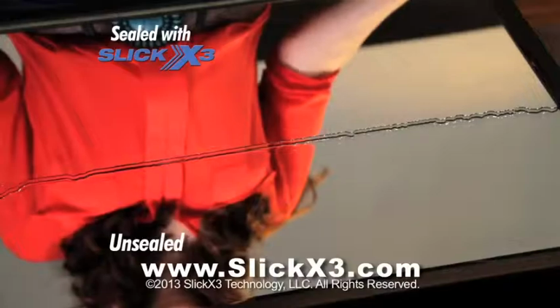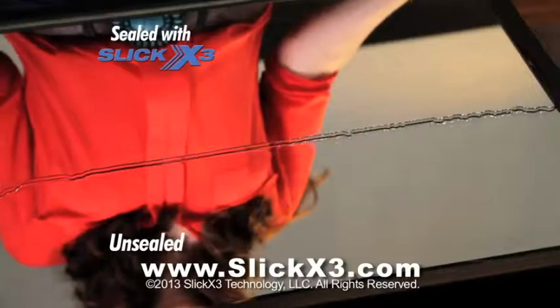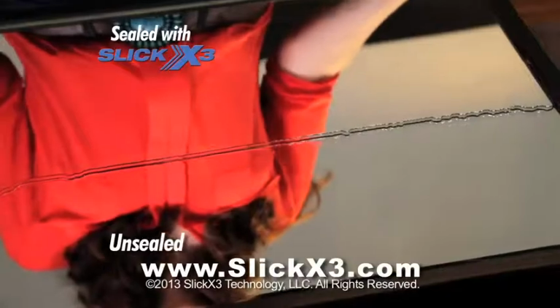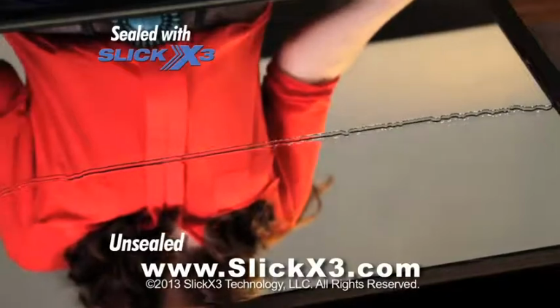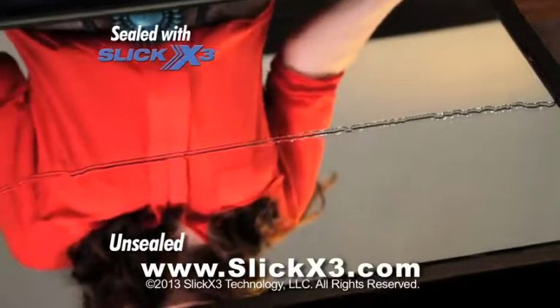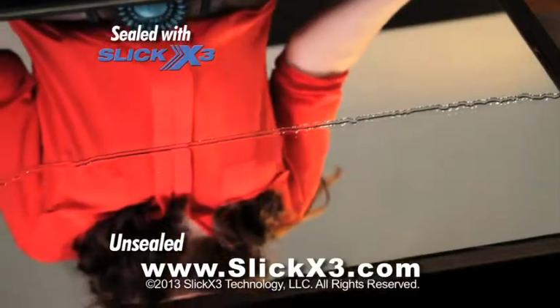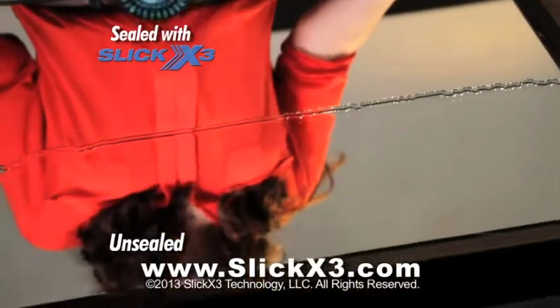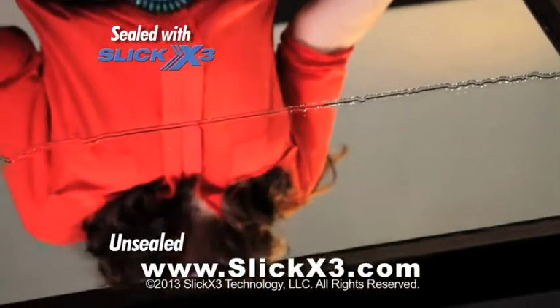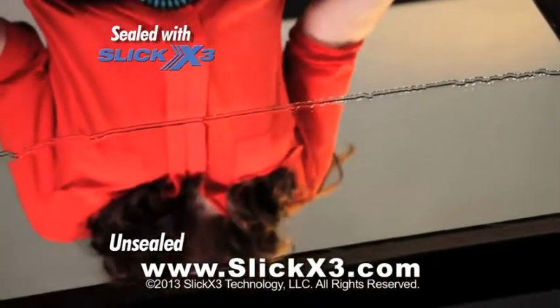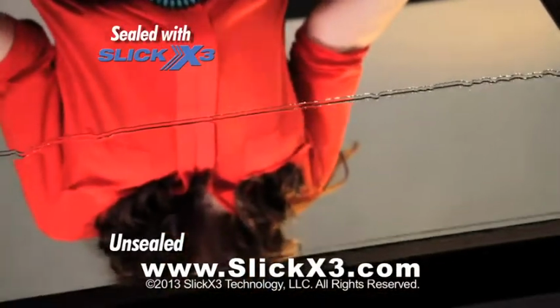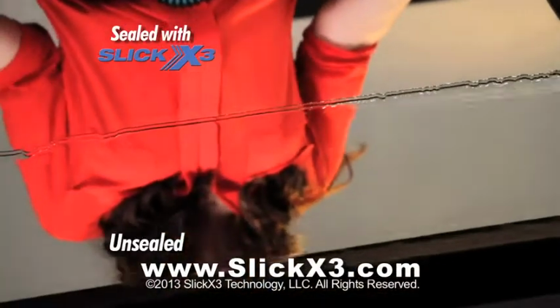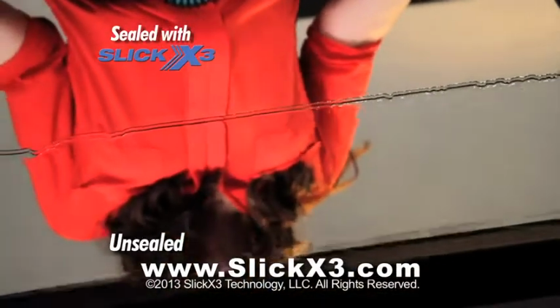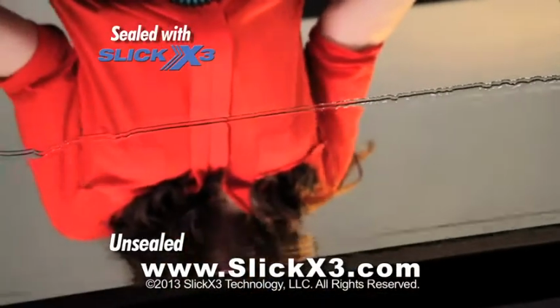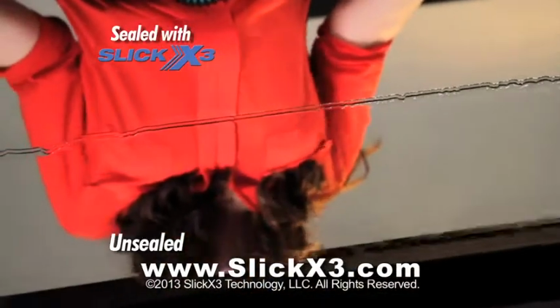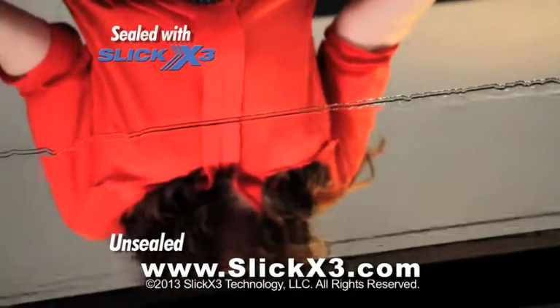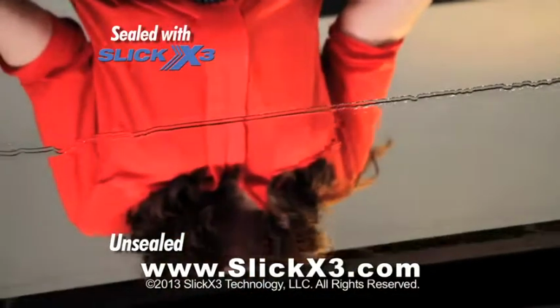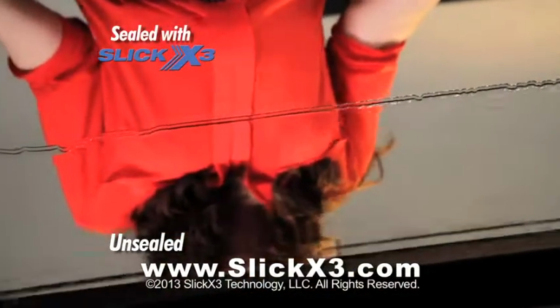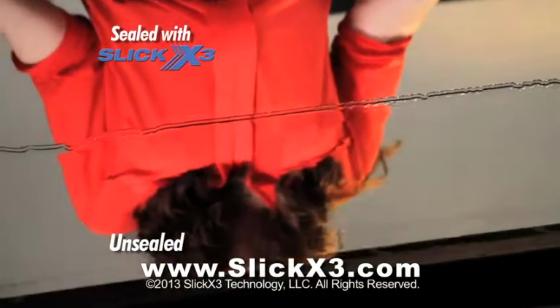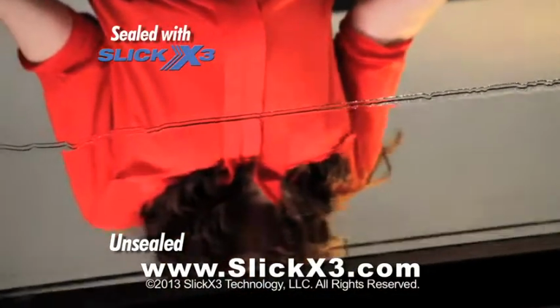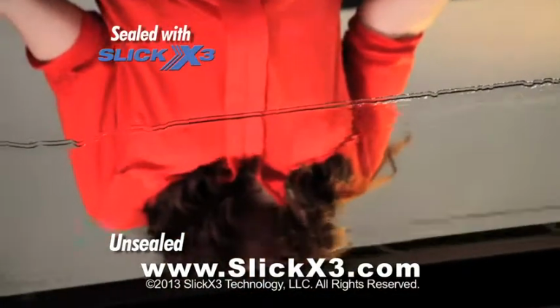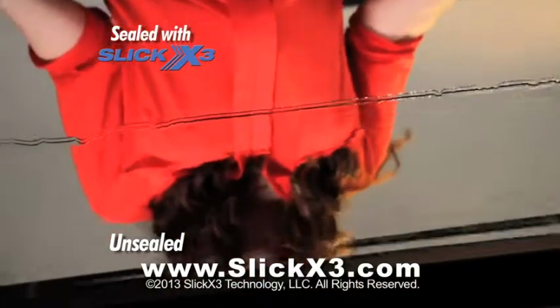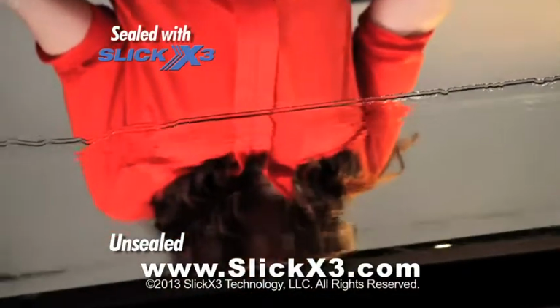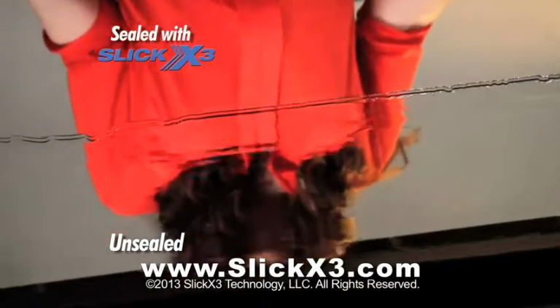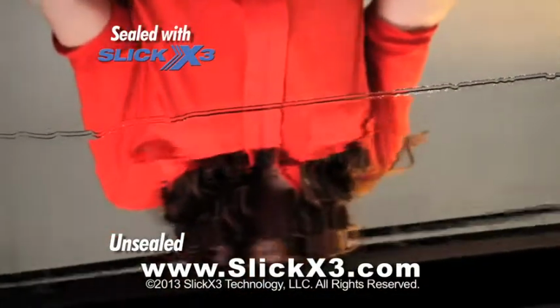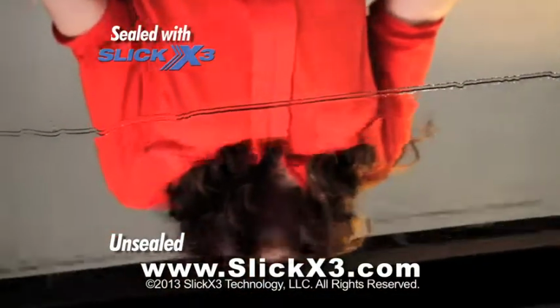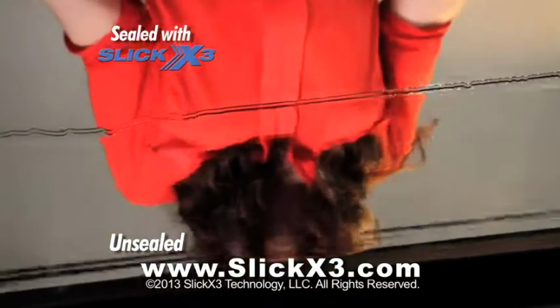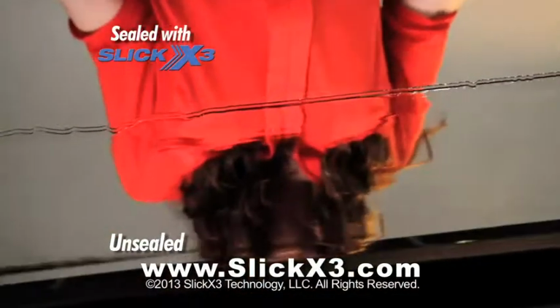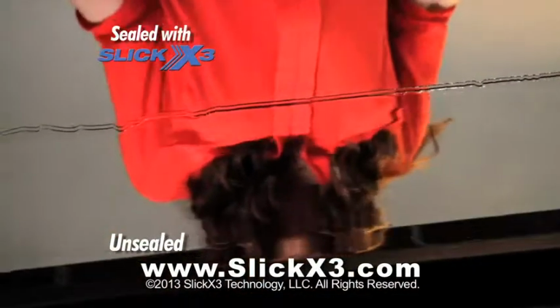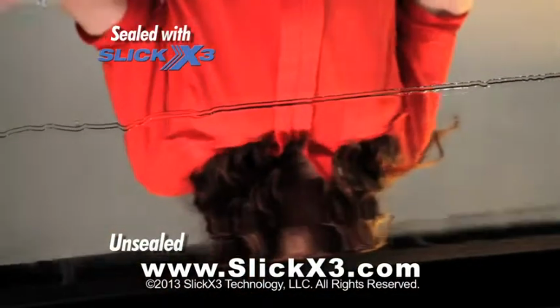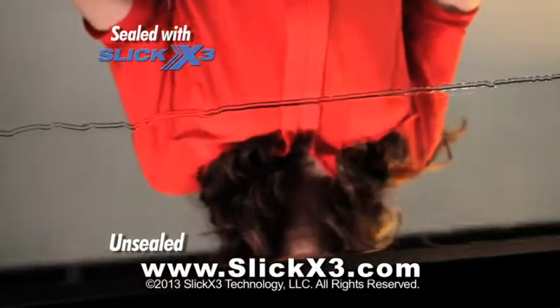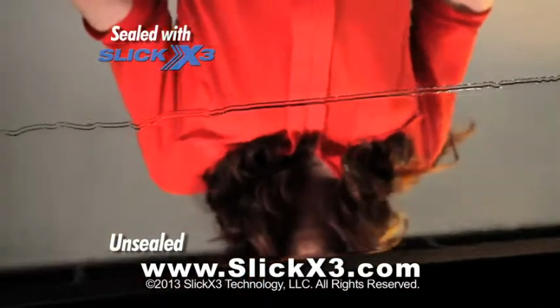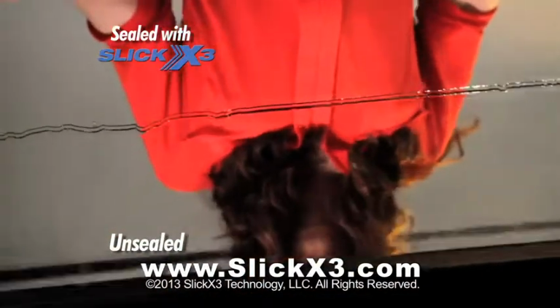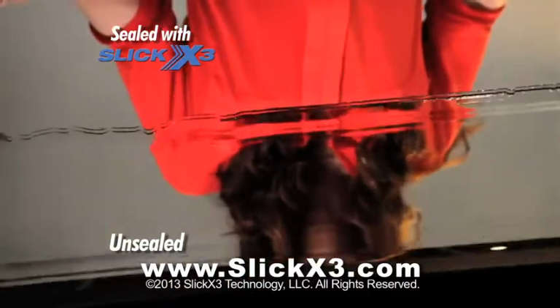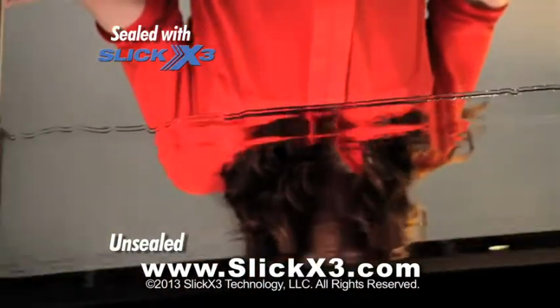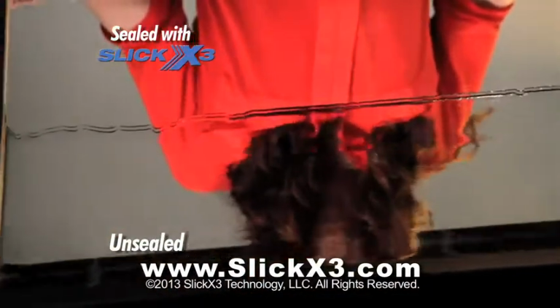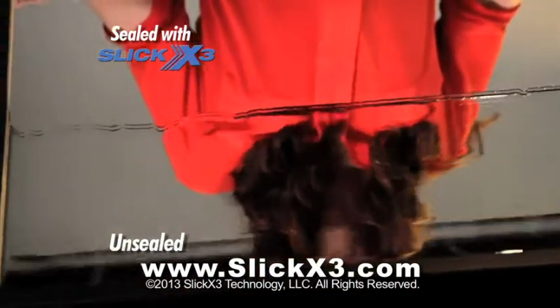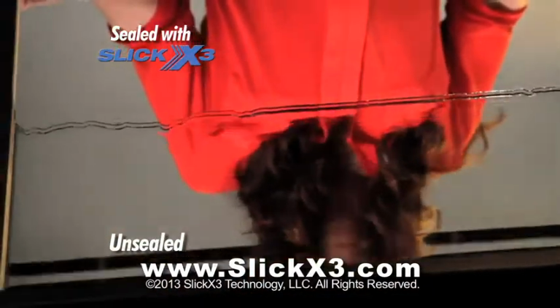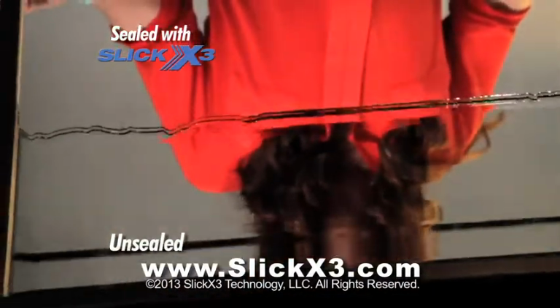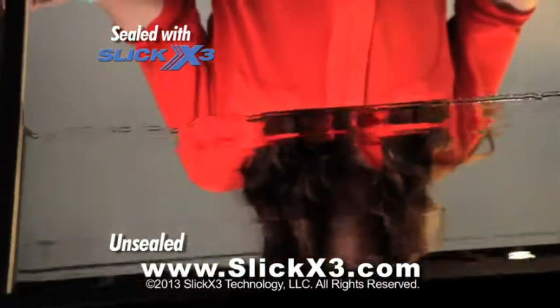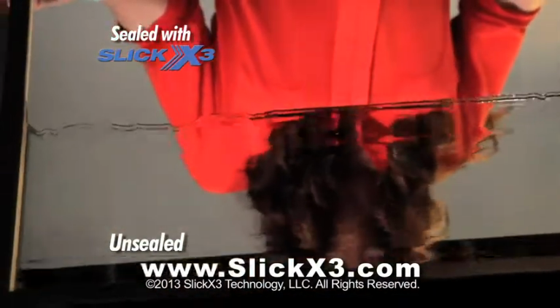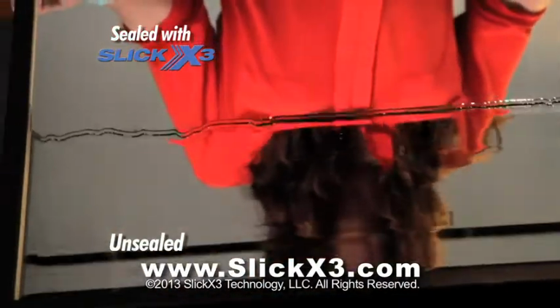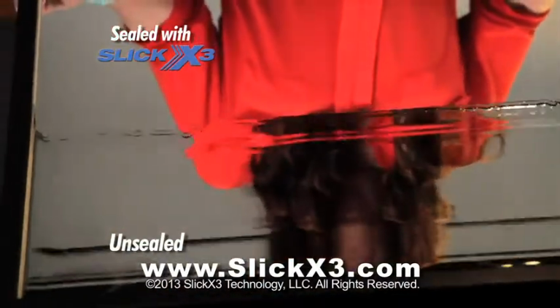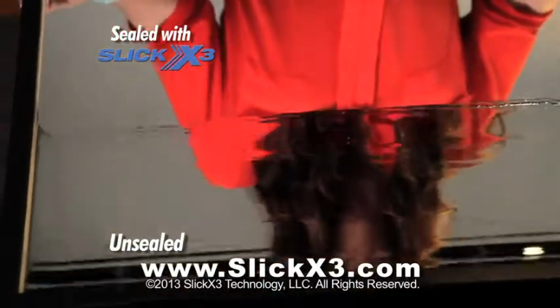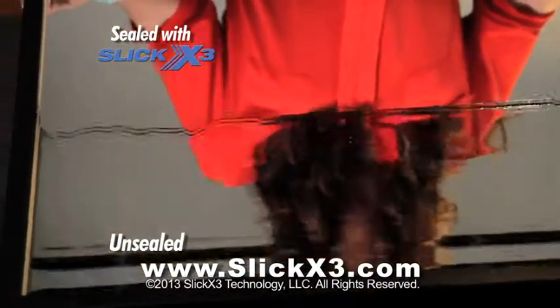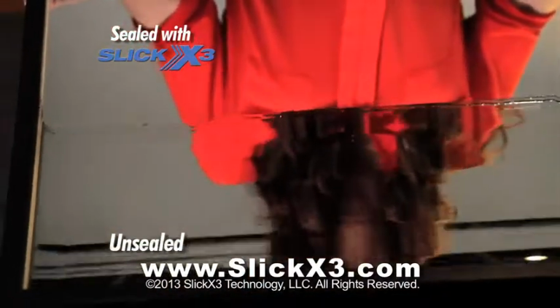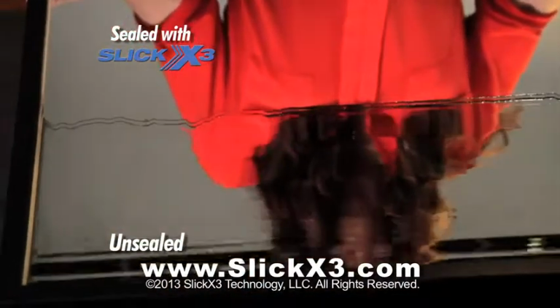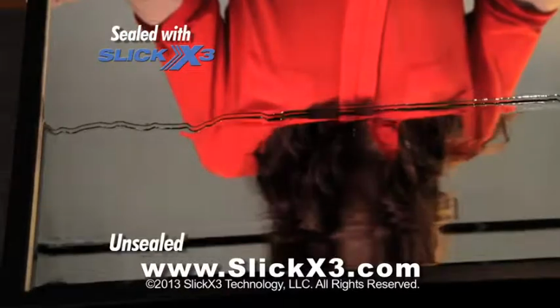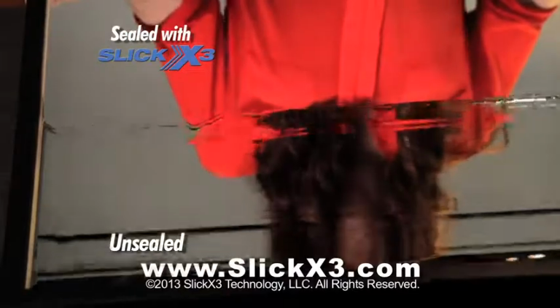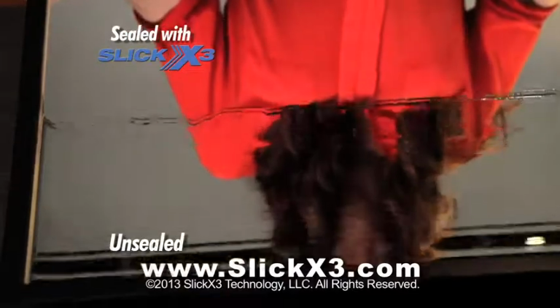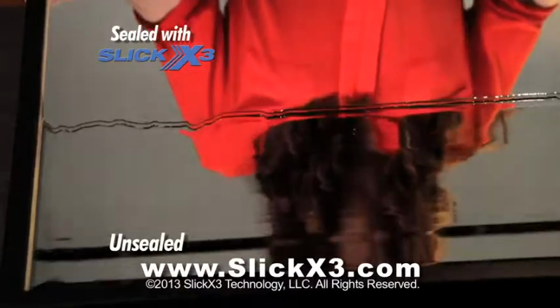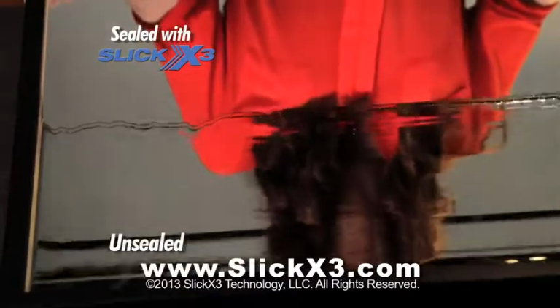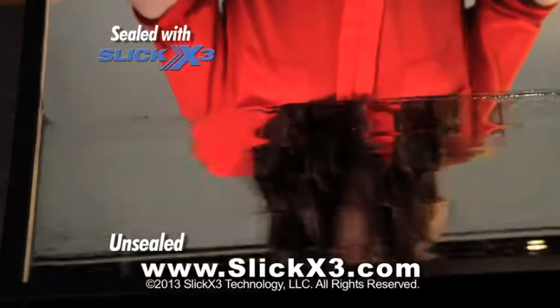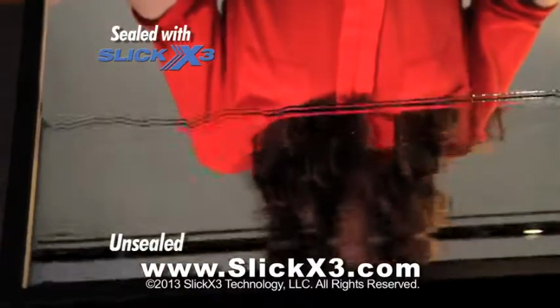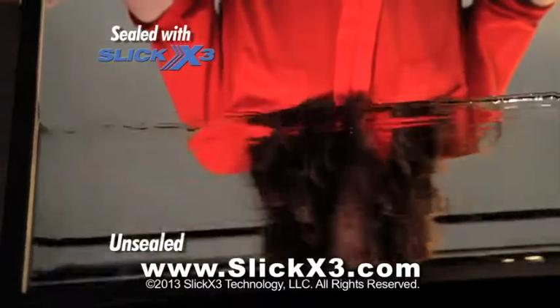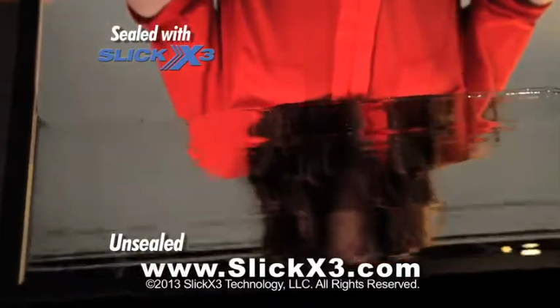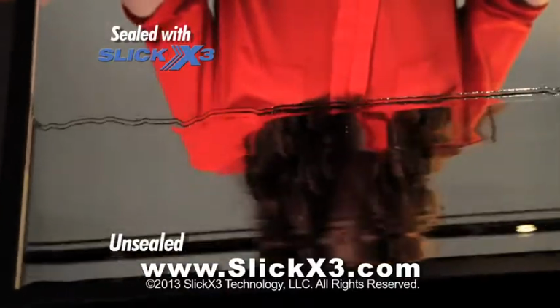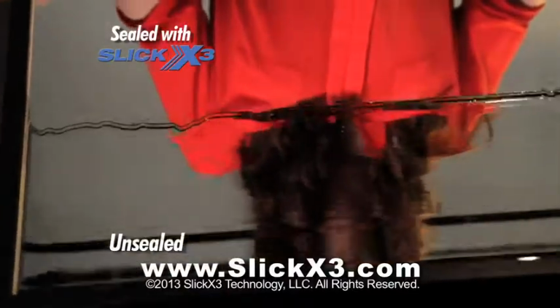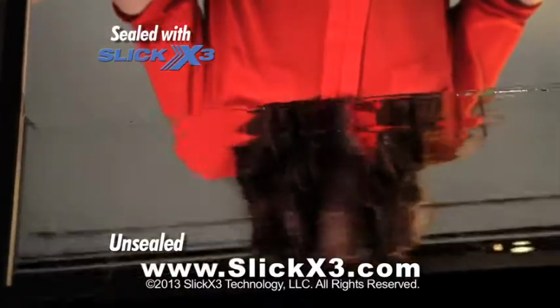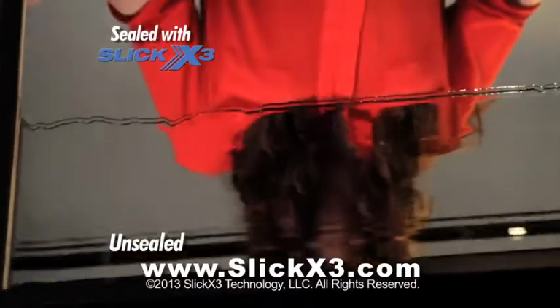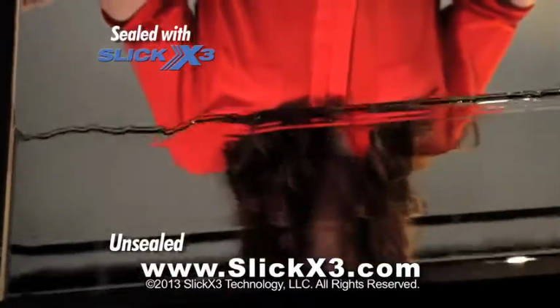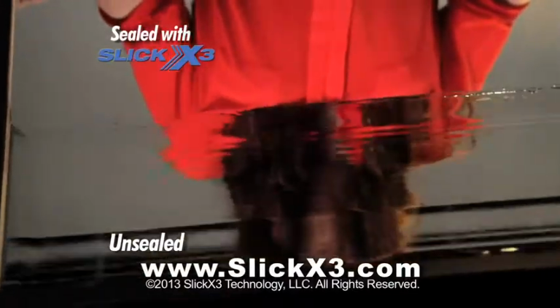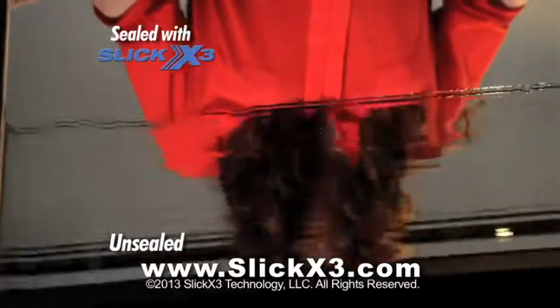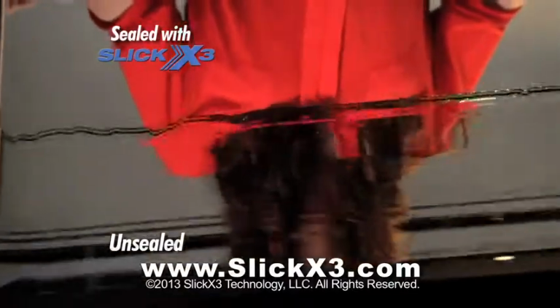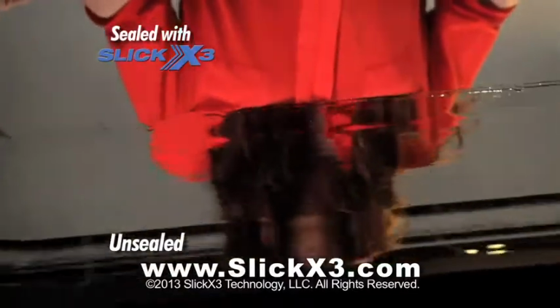This mirror has been treated with Slick X3's nanotechnology, creating a hydrophobic barrier that the water can't cross.